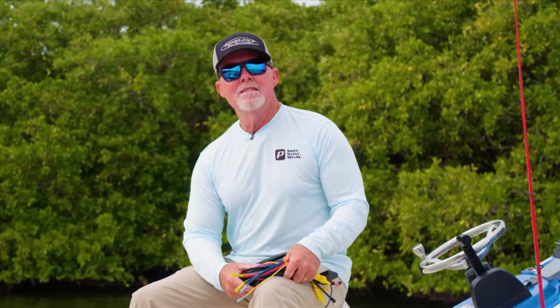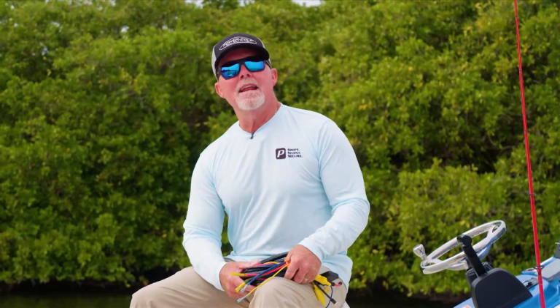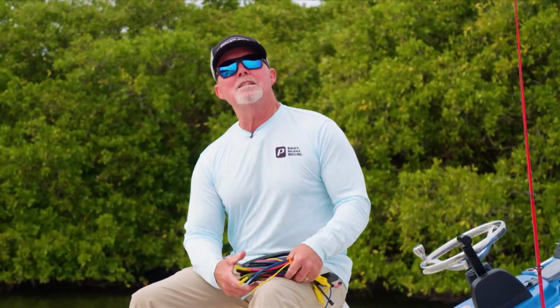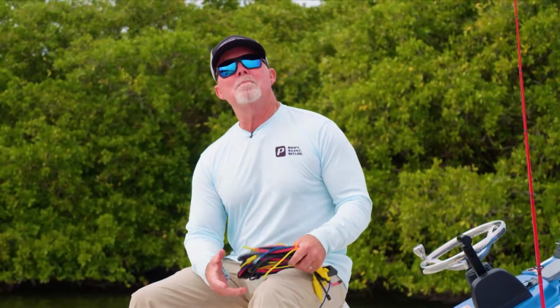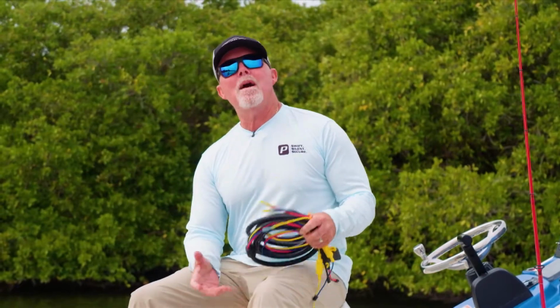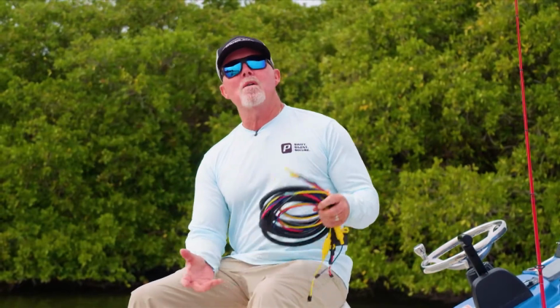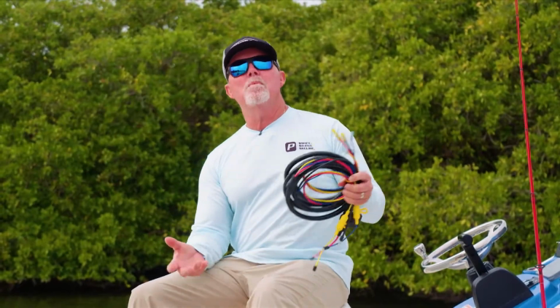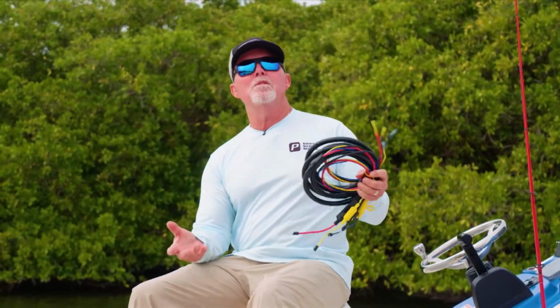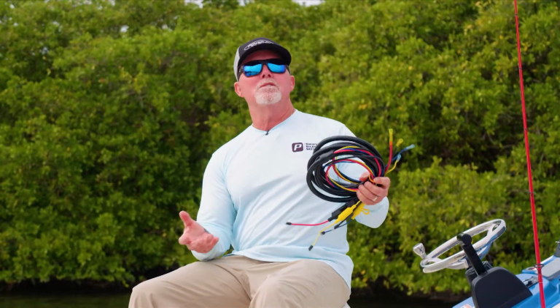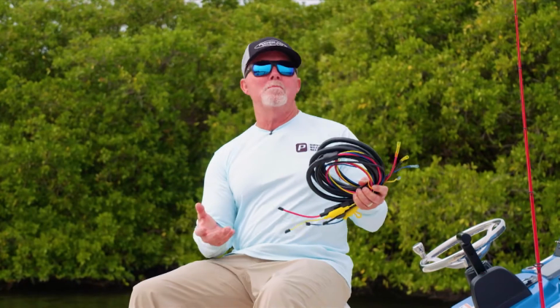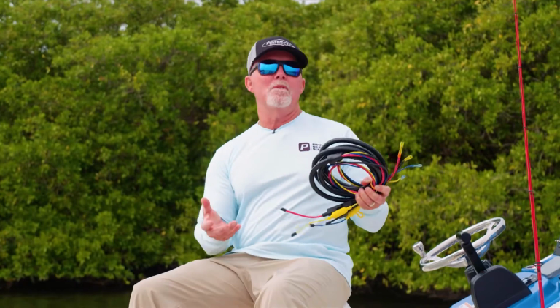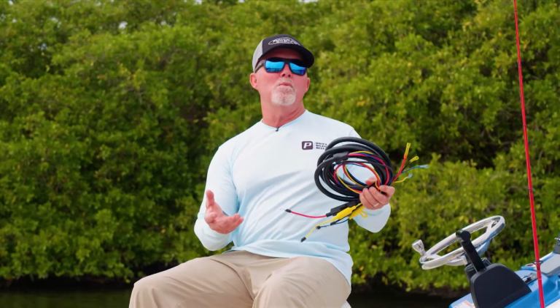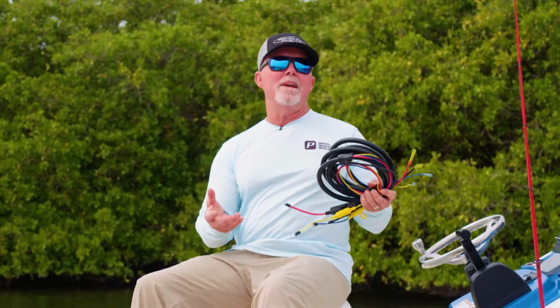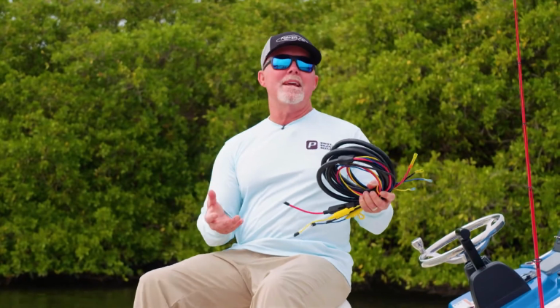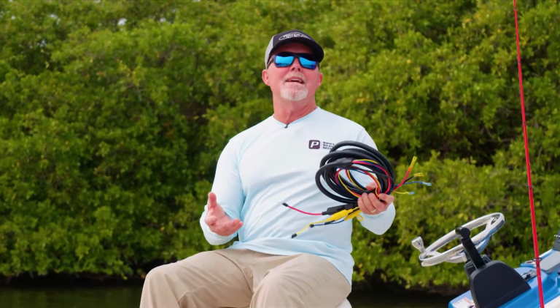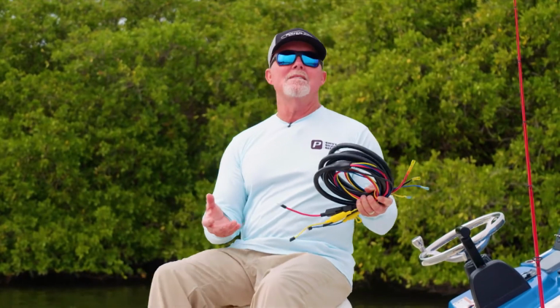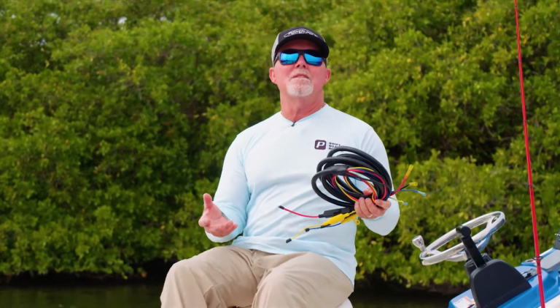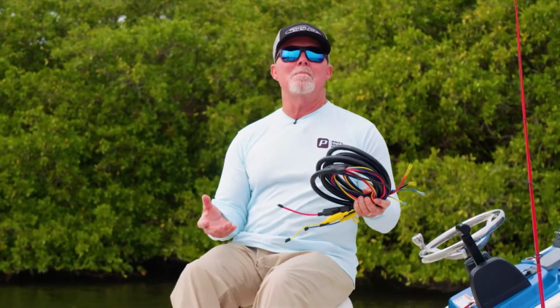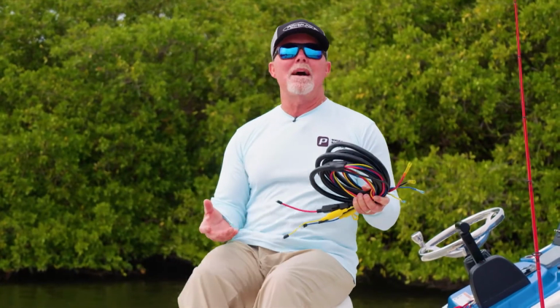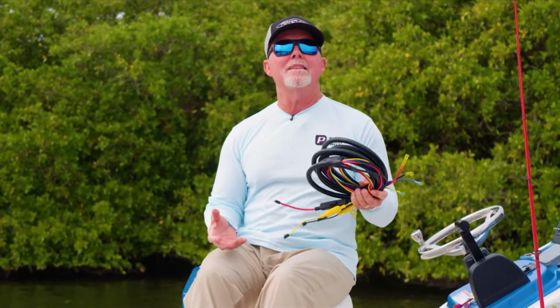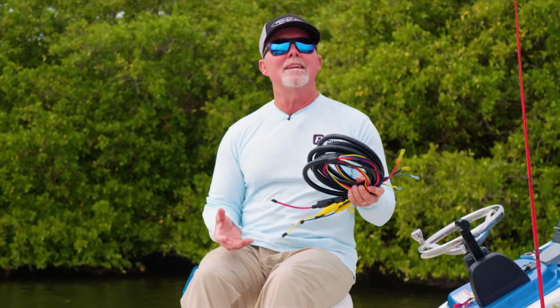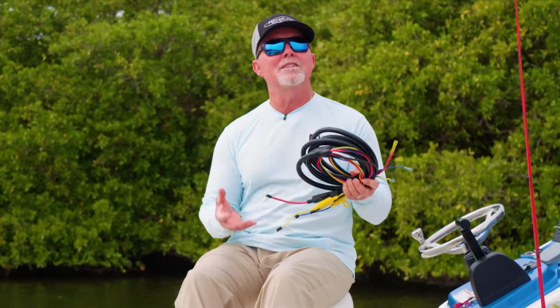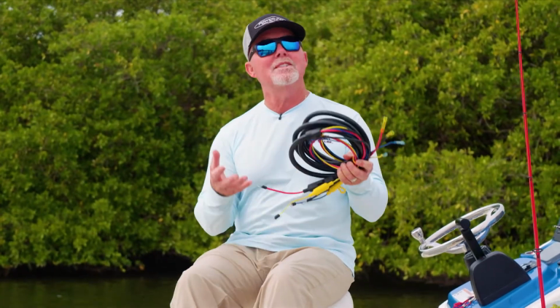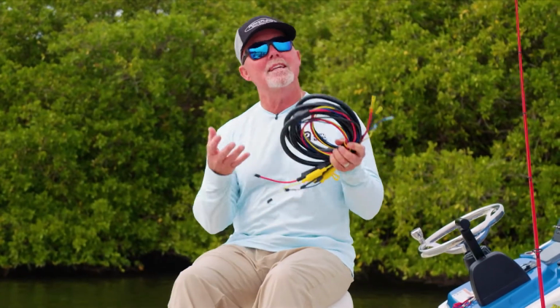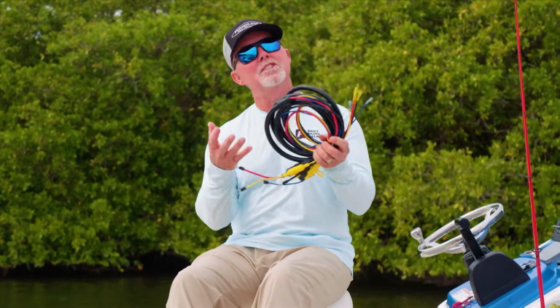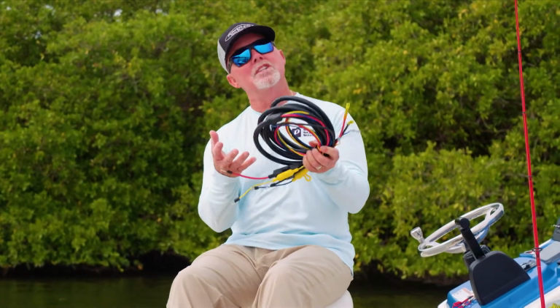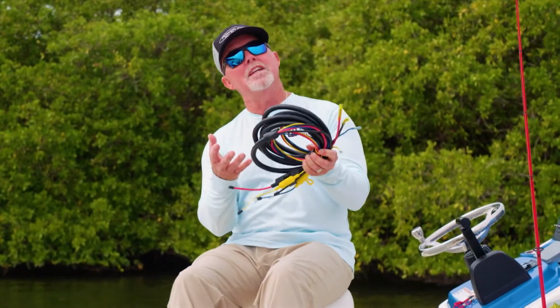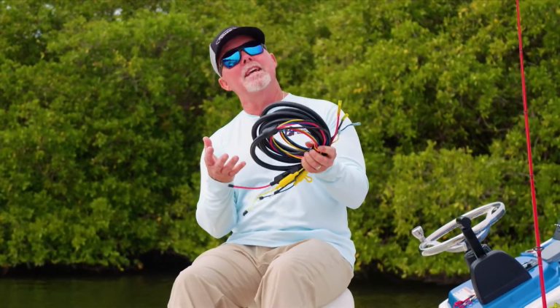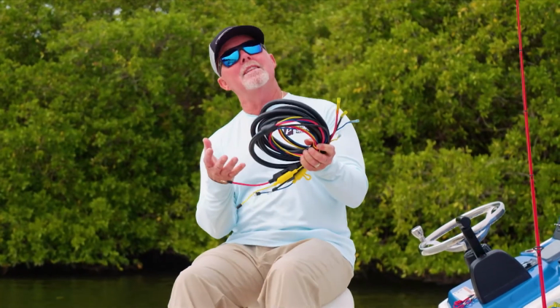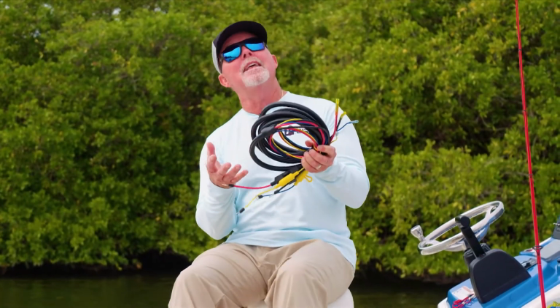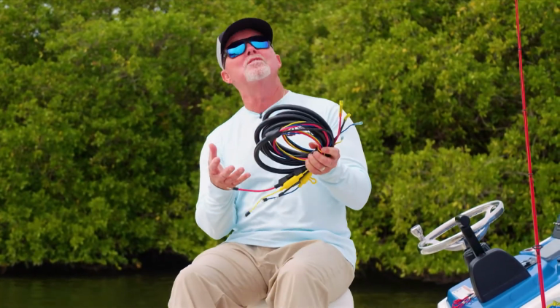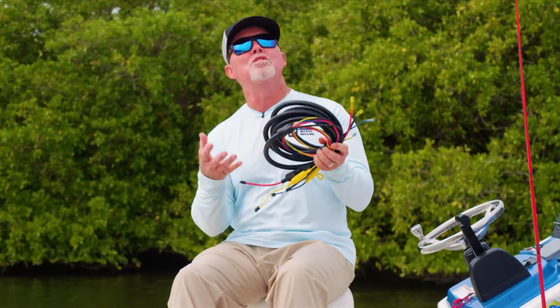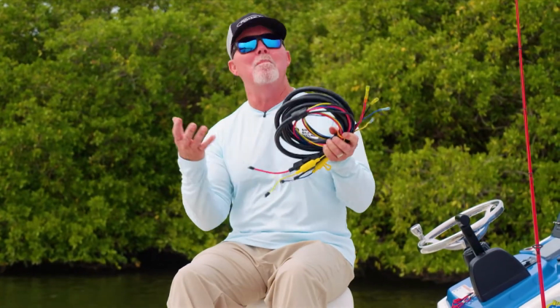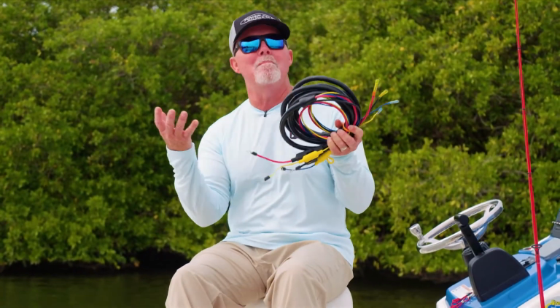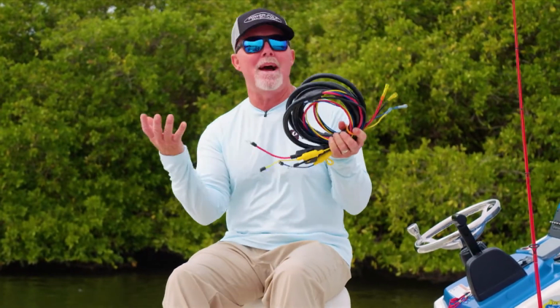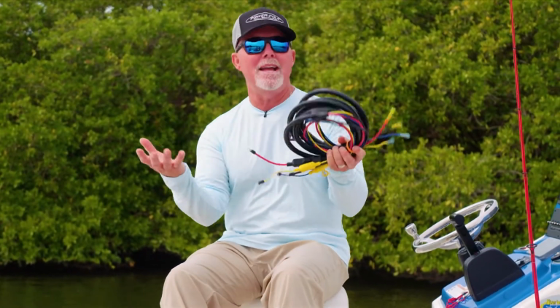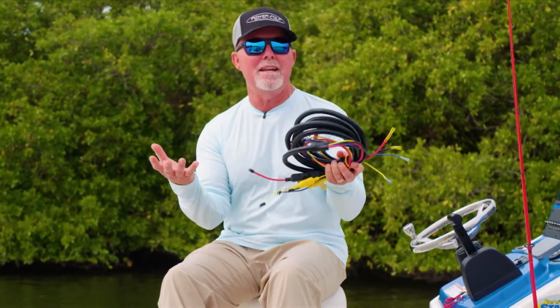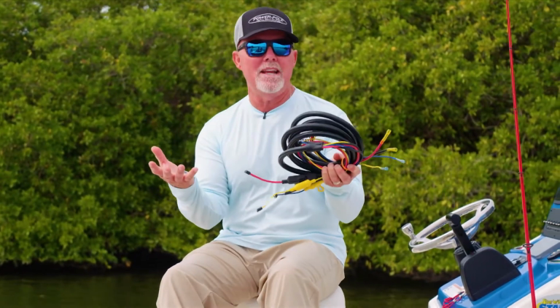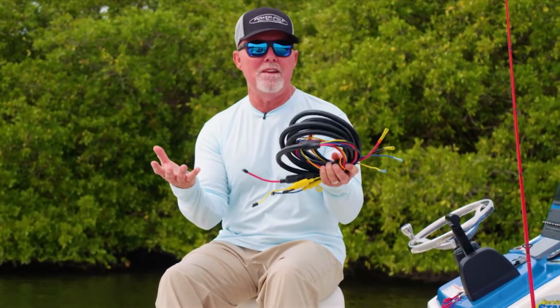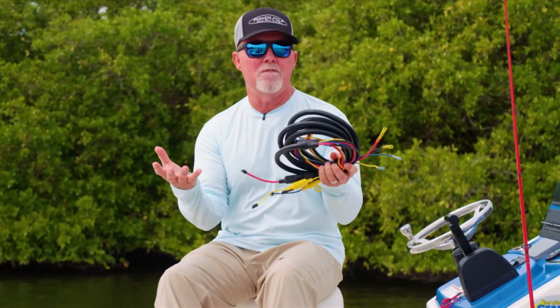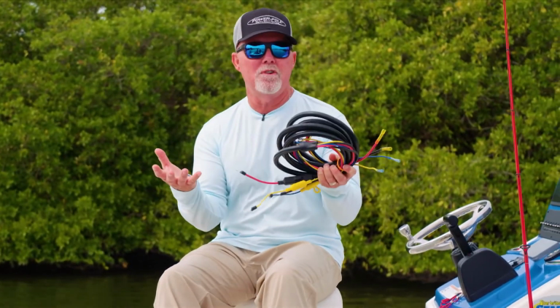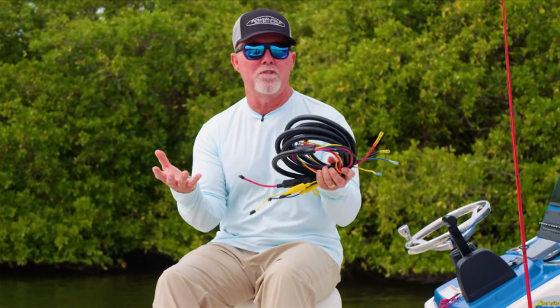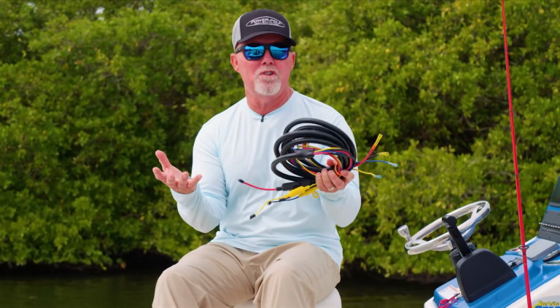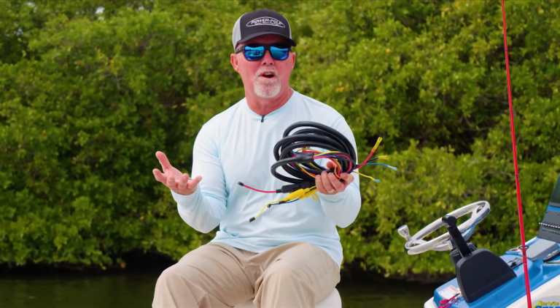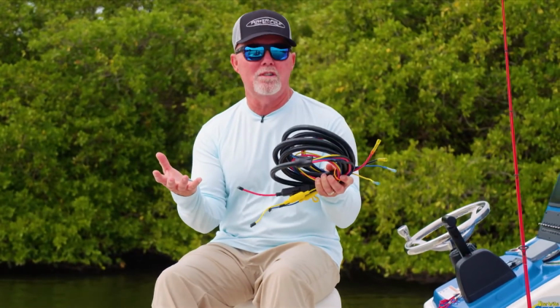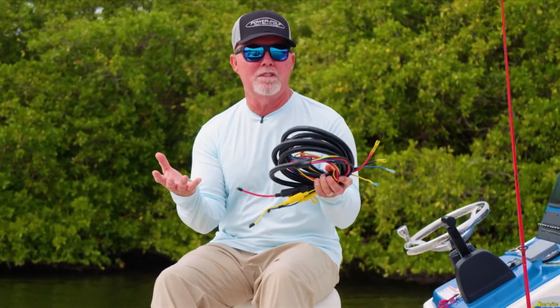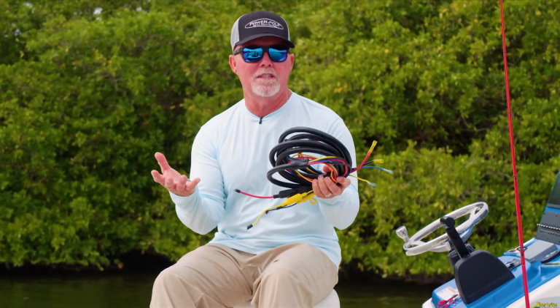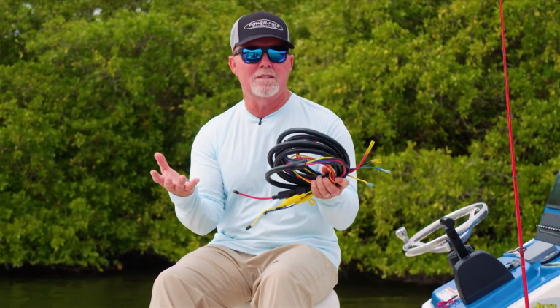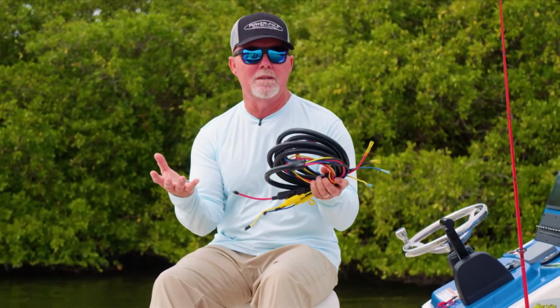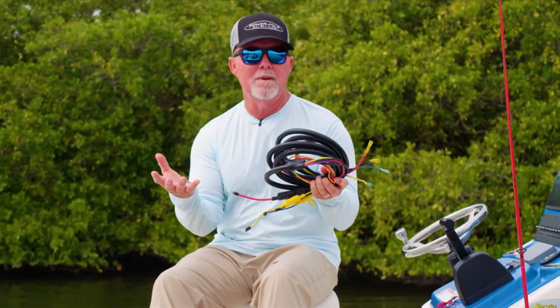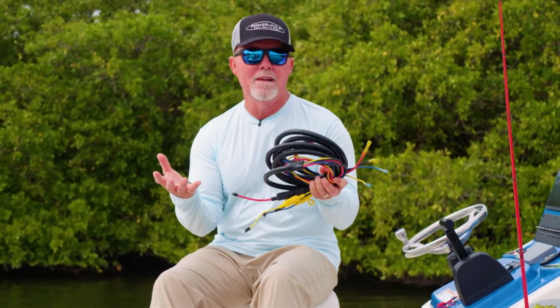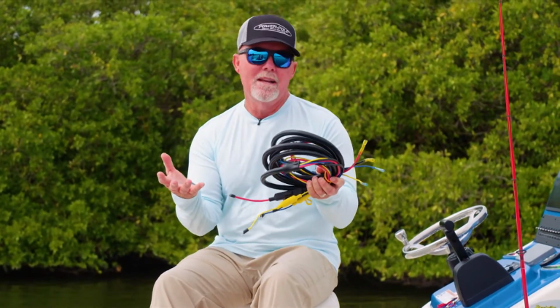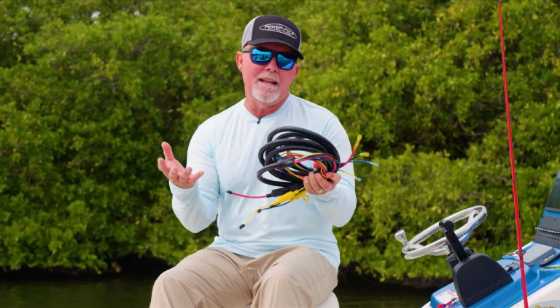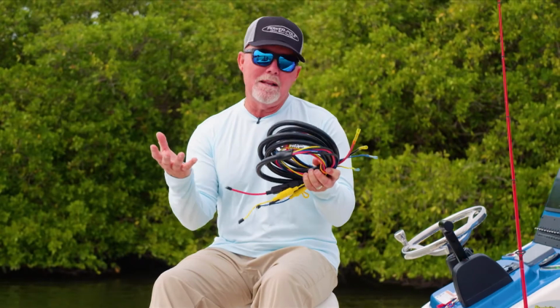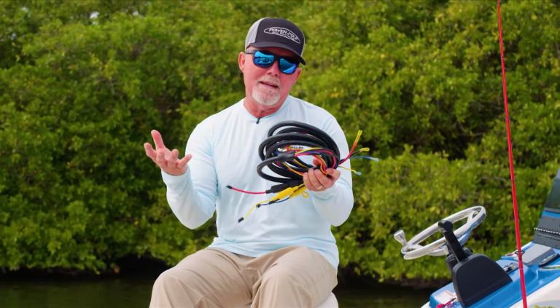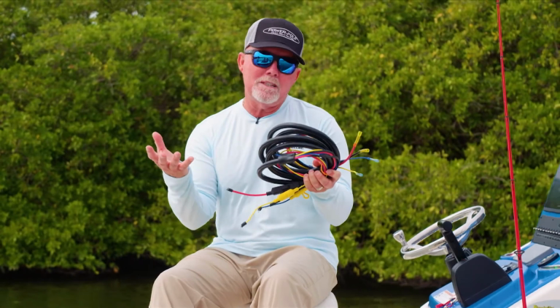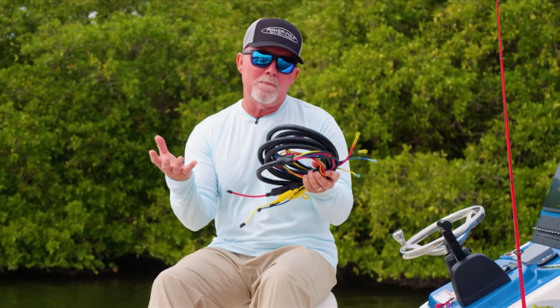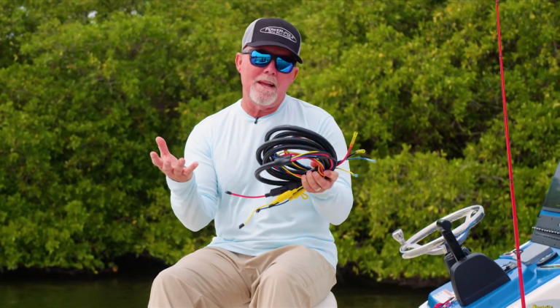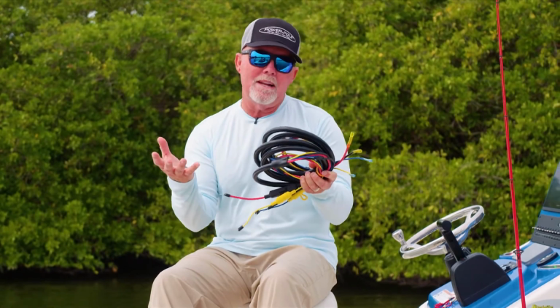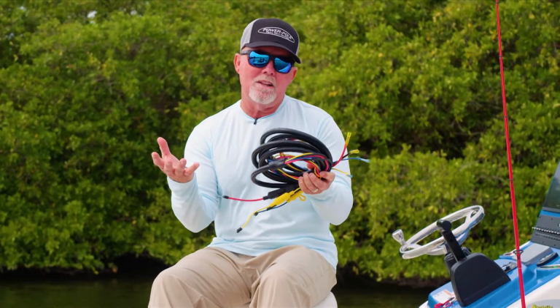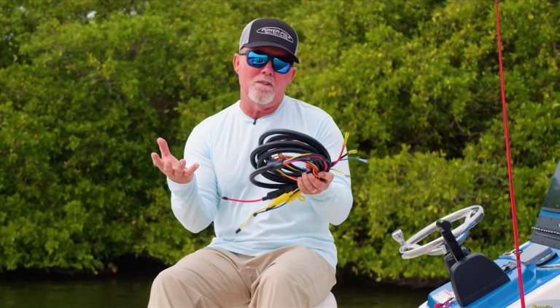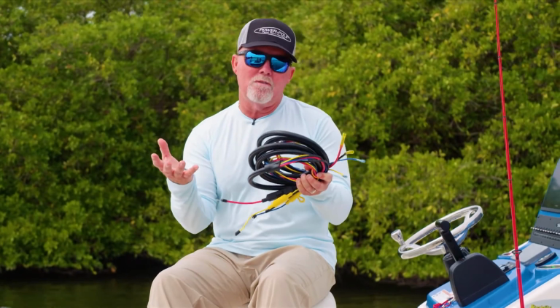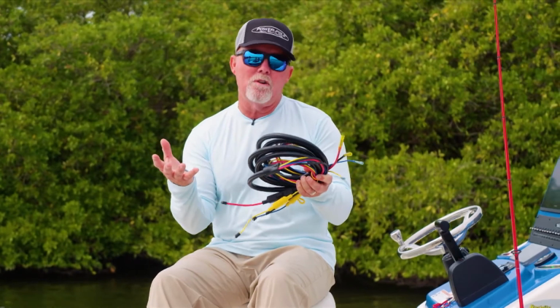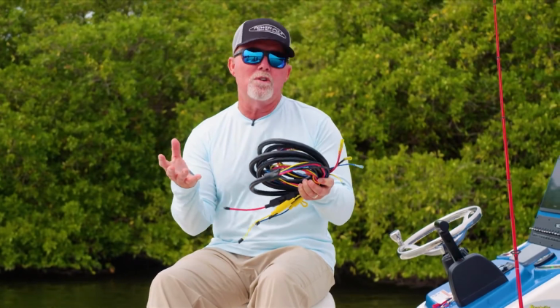Today's Power Pole Tip of the Week is about the extension kit that you might need for your charge system. Let me explain a little further.